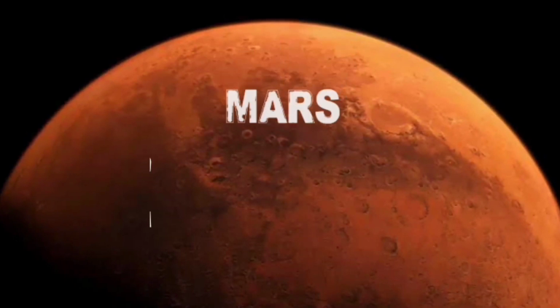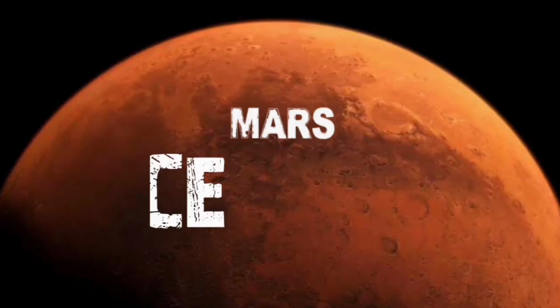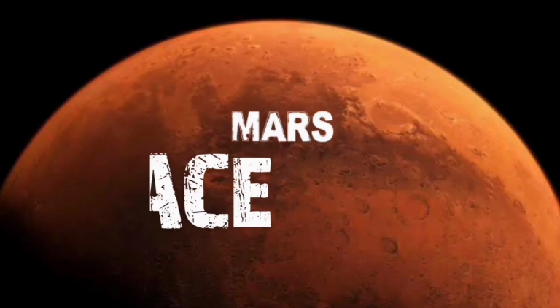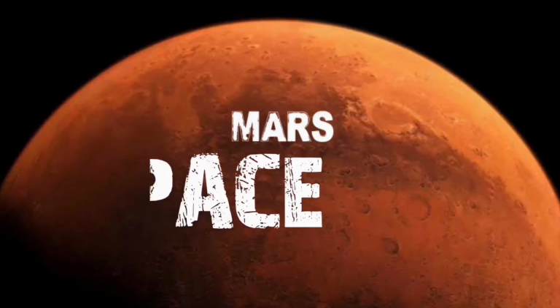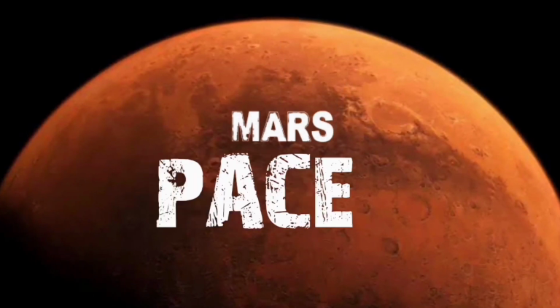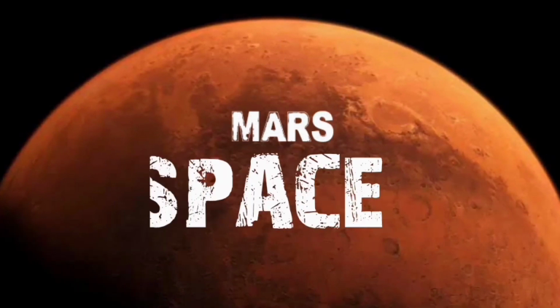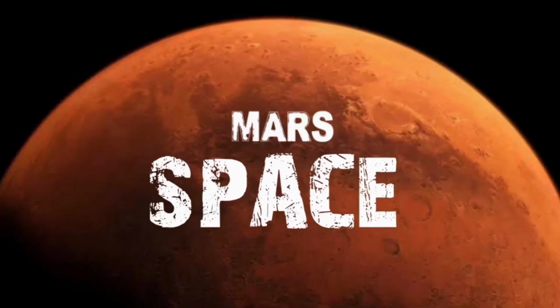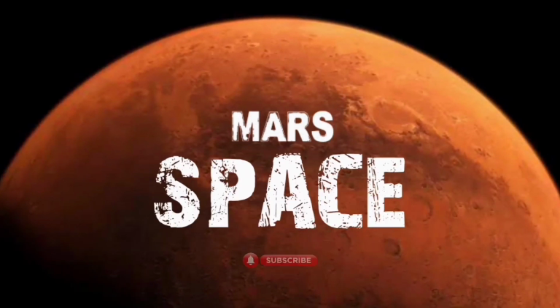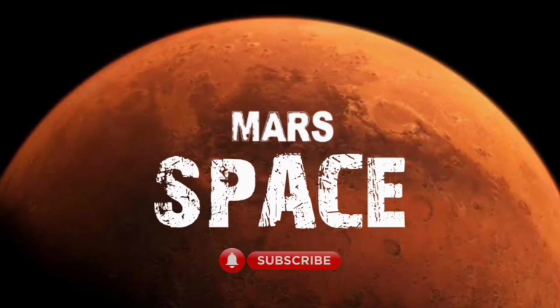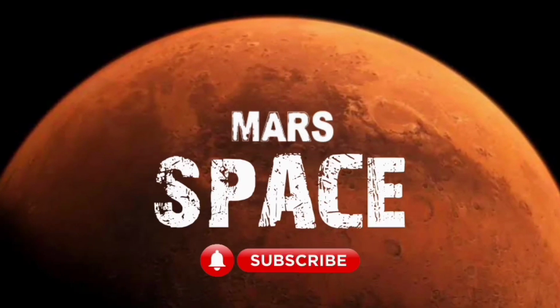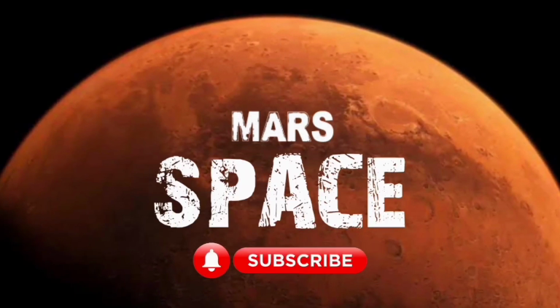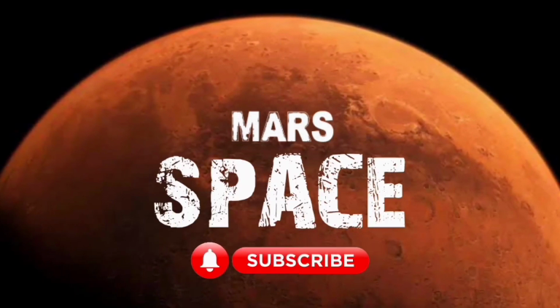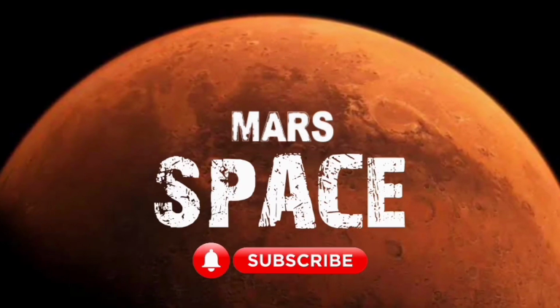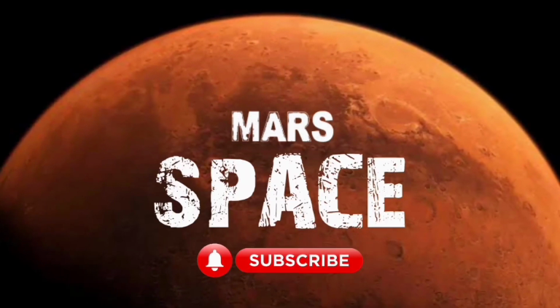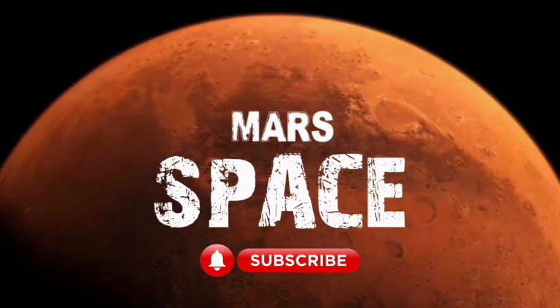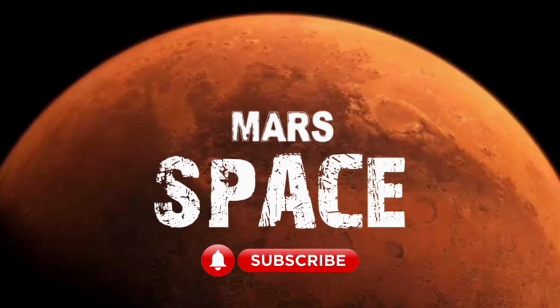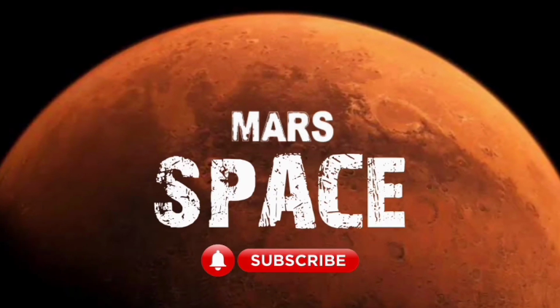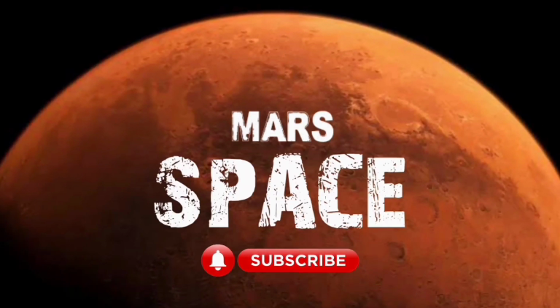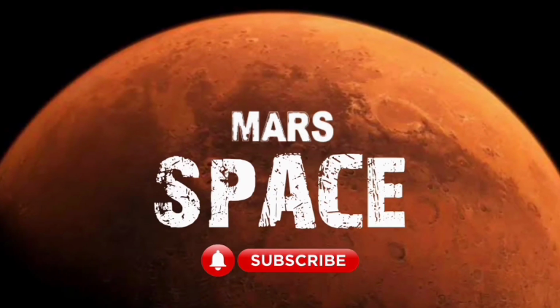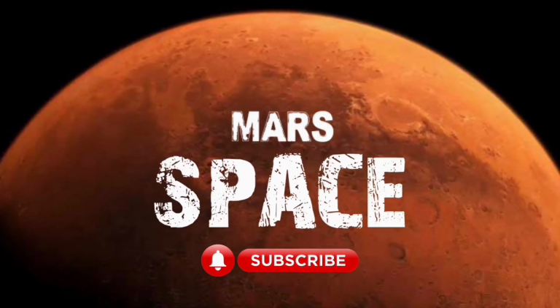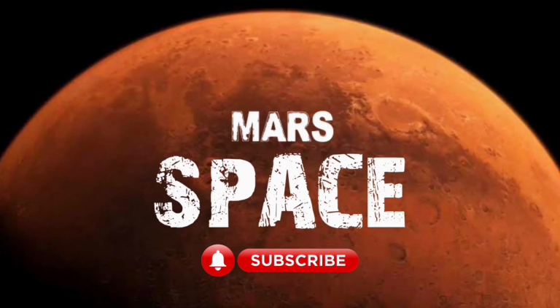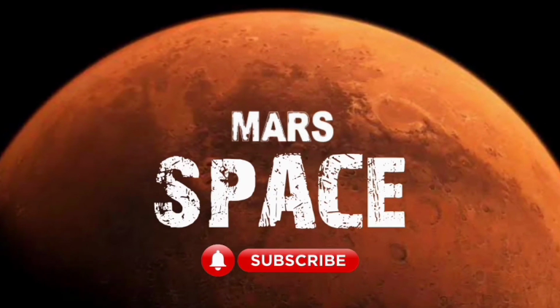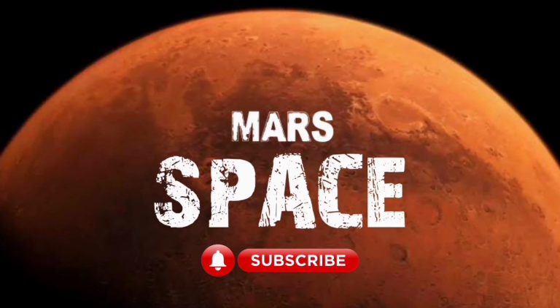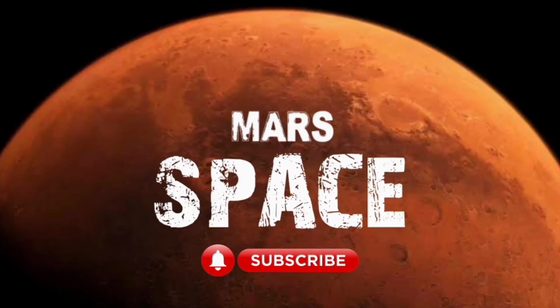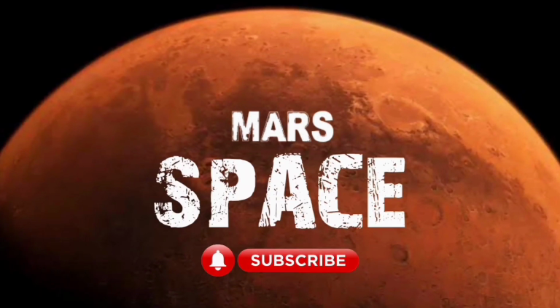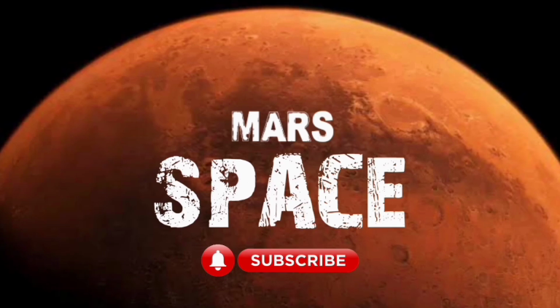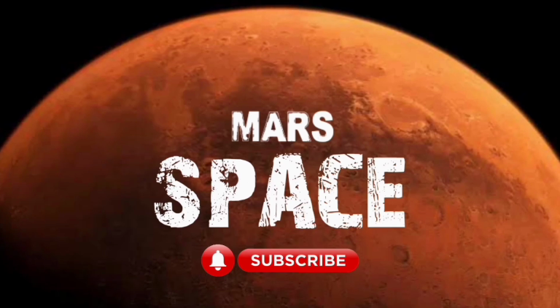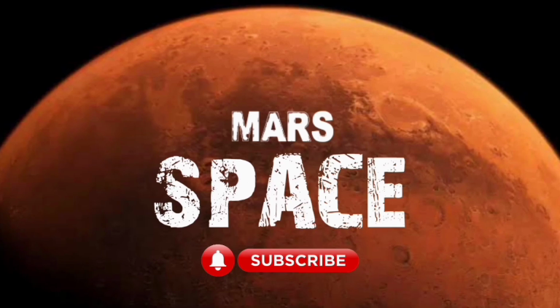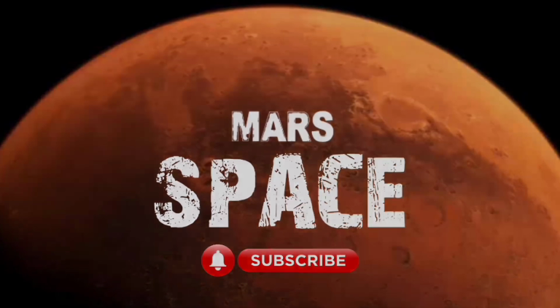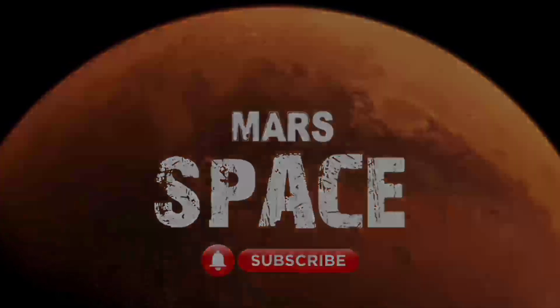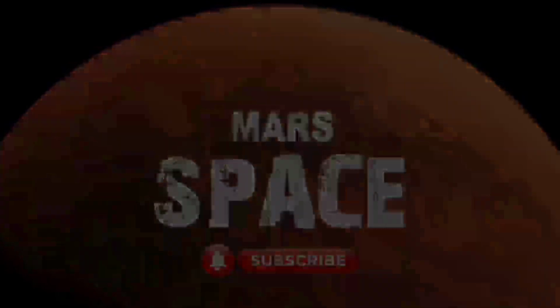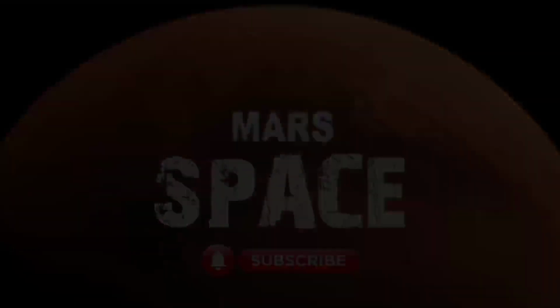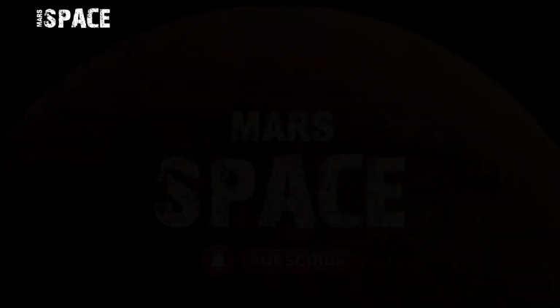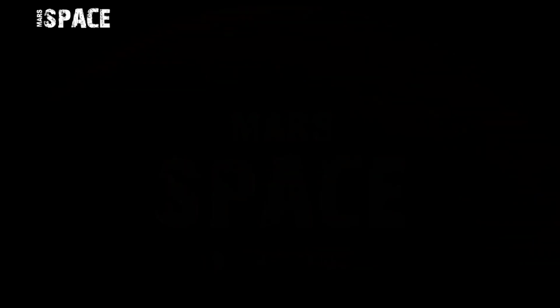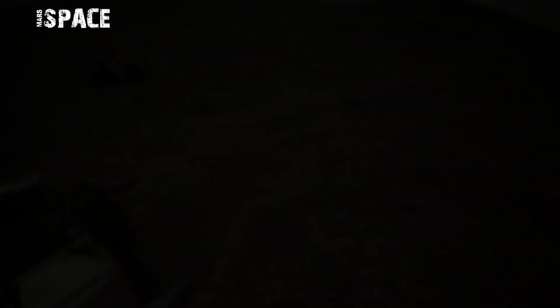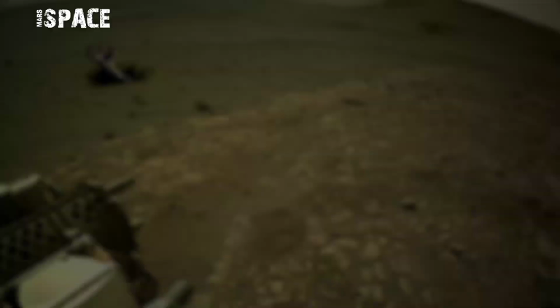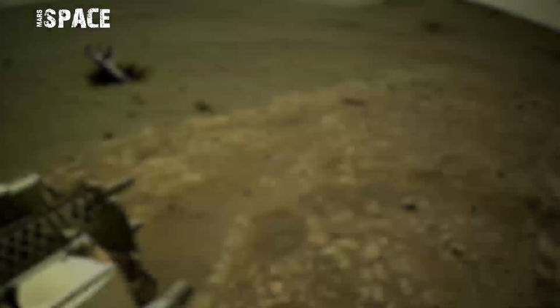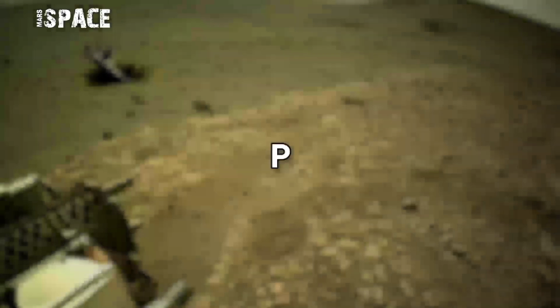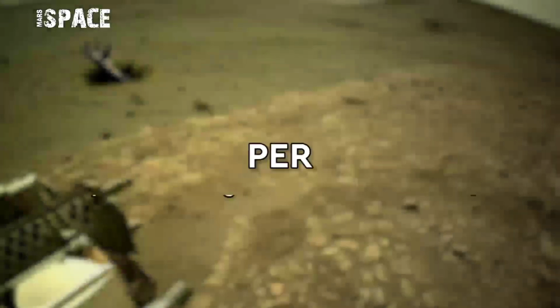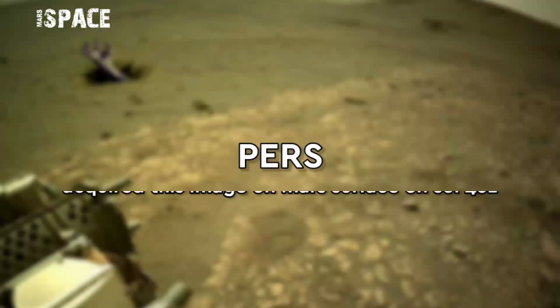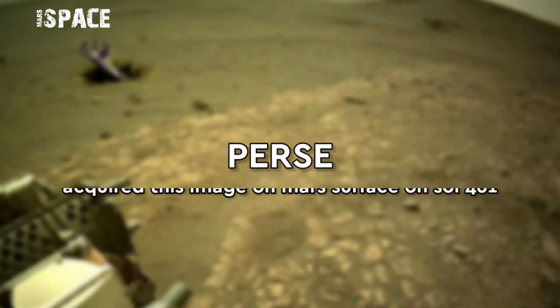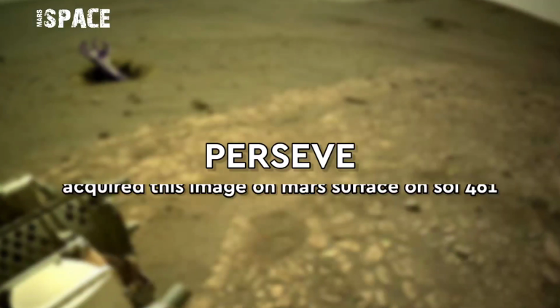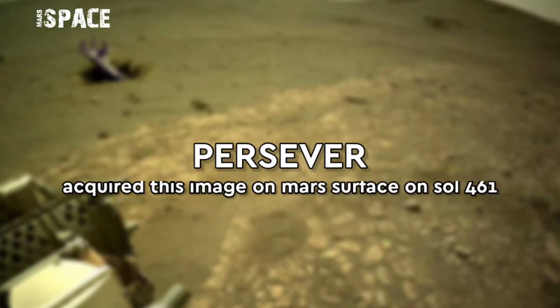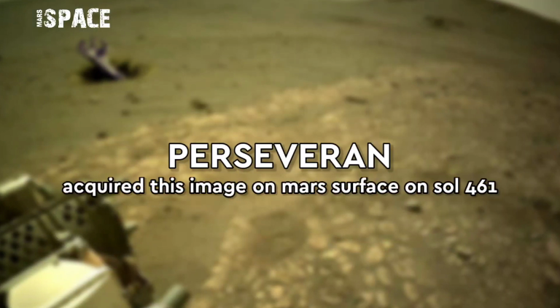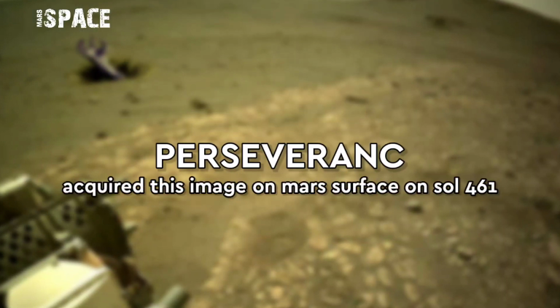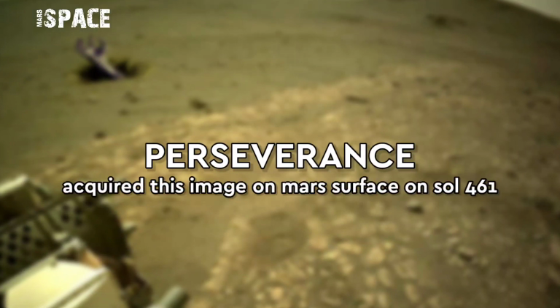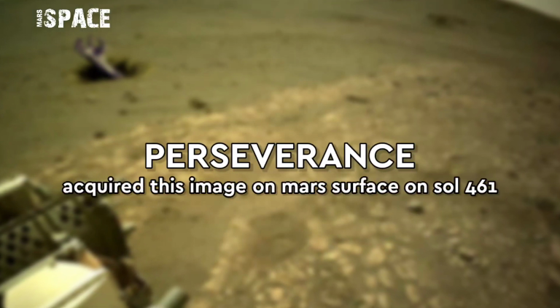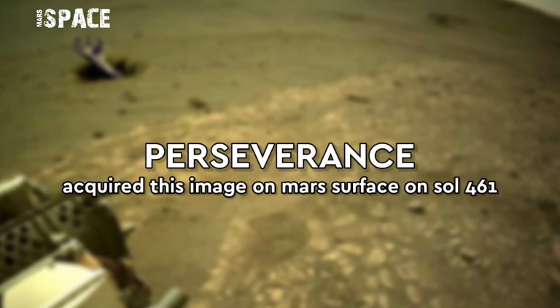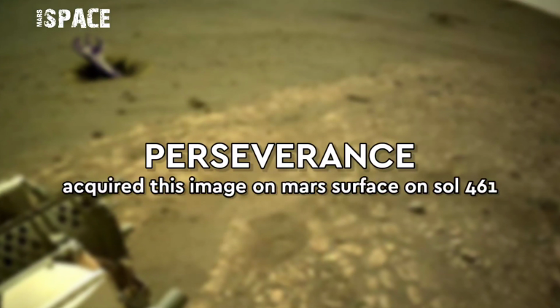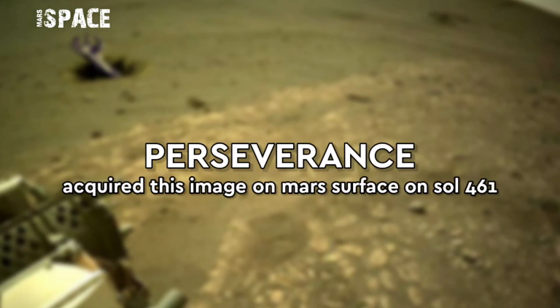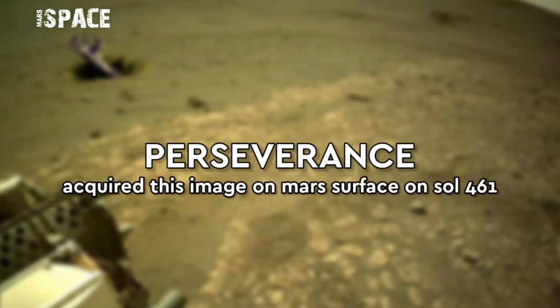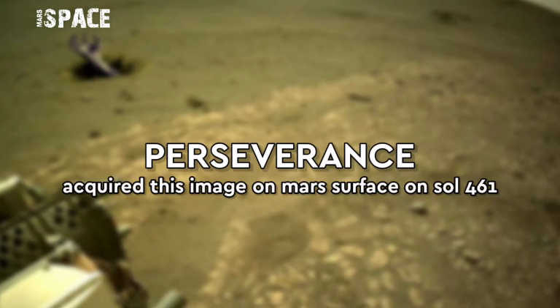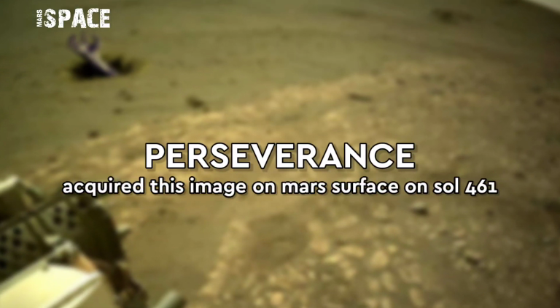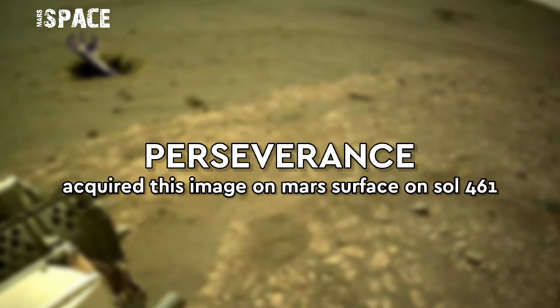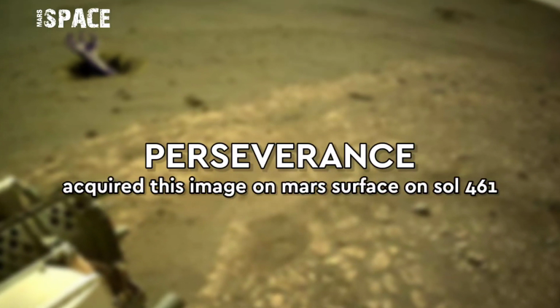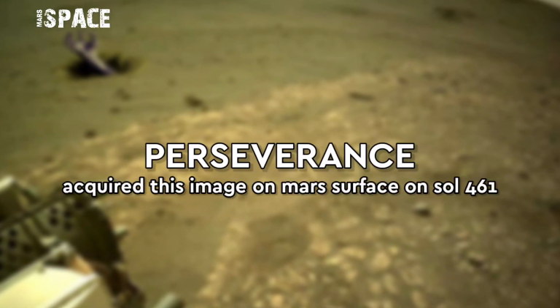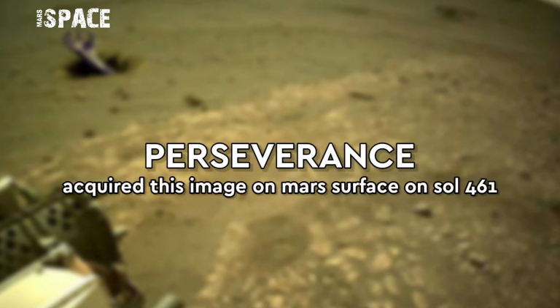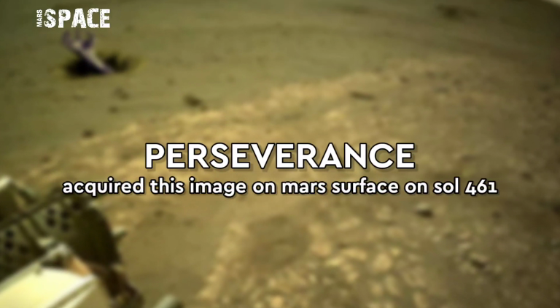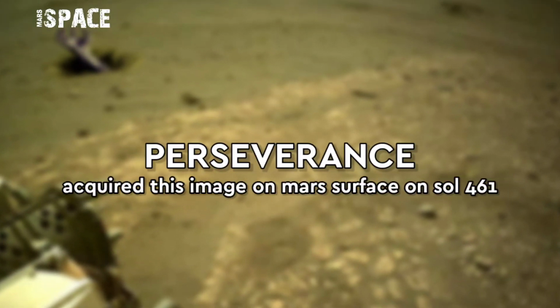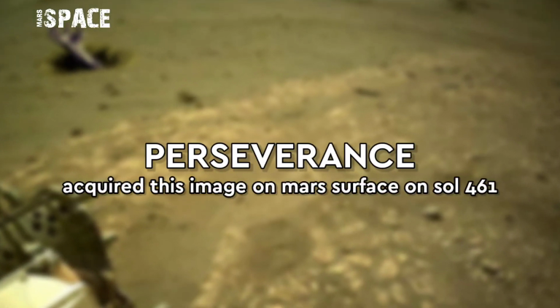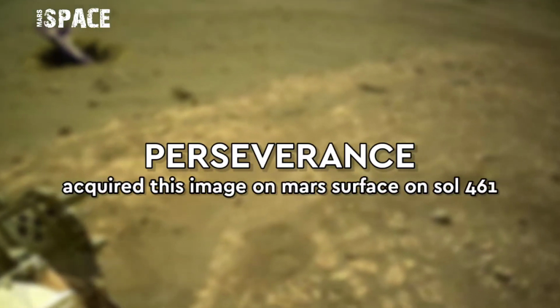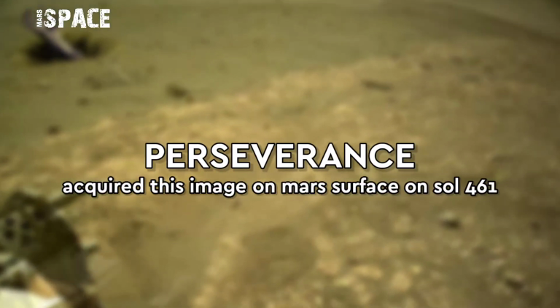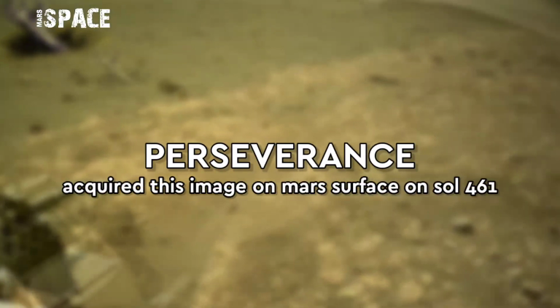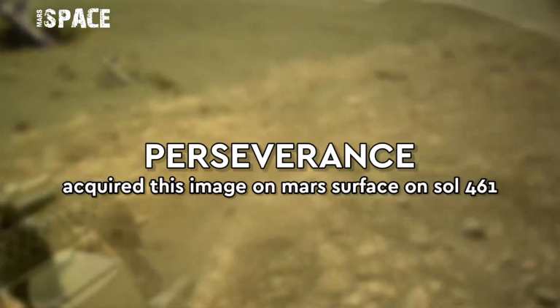Hello, my dear friends, welcome back to our YouTube channel Mars is best. If you're new, hit the bell icon with thumbs up and please watch till the end.